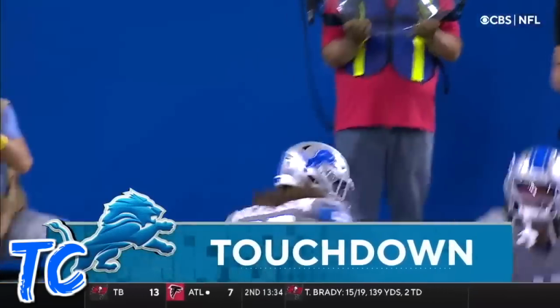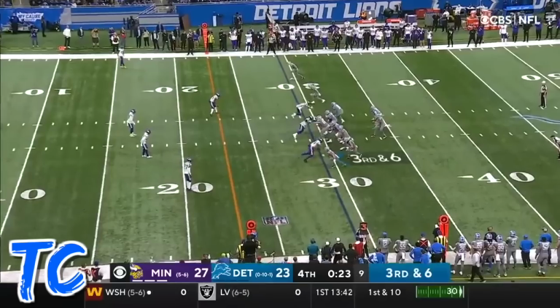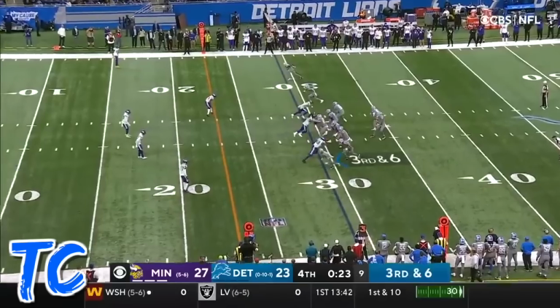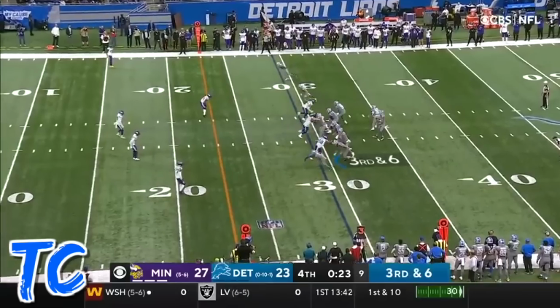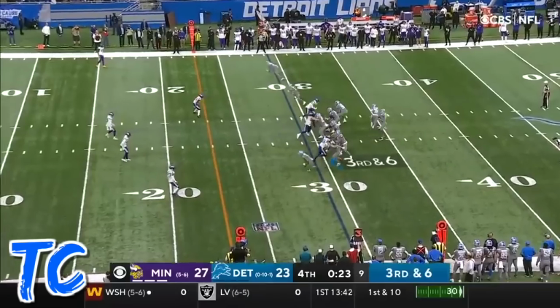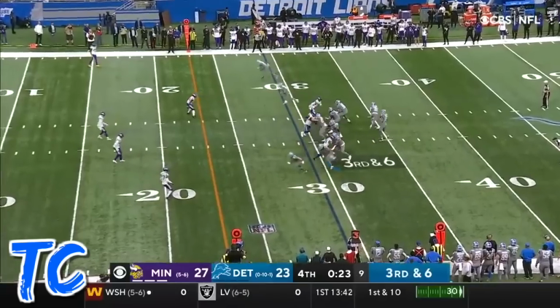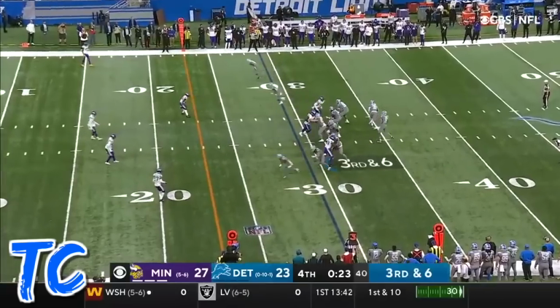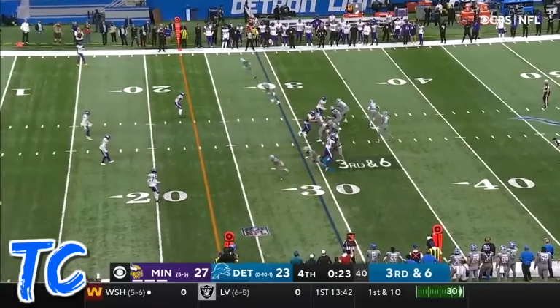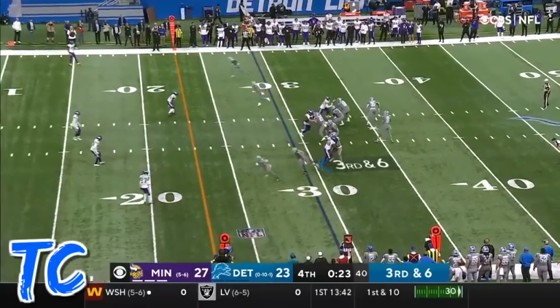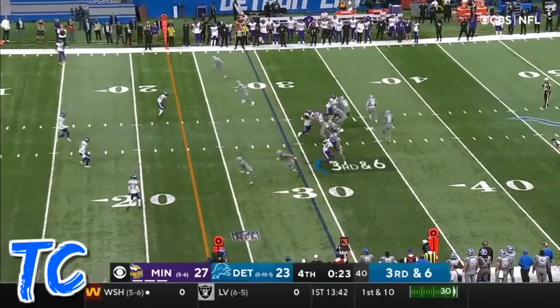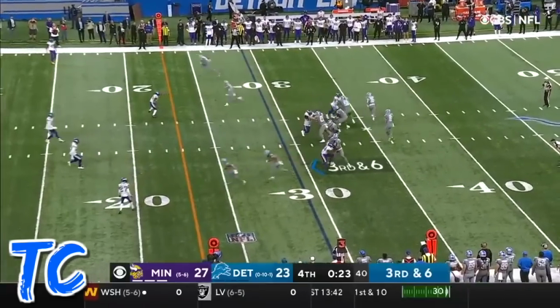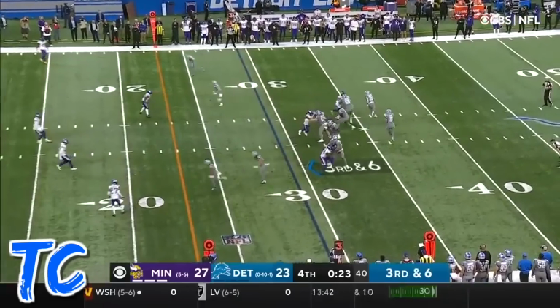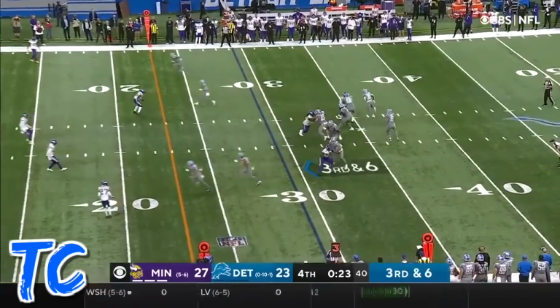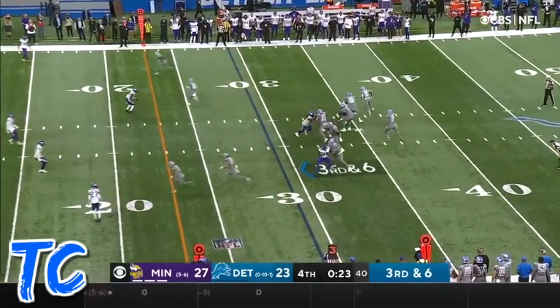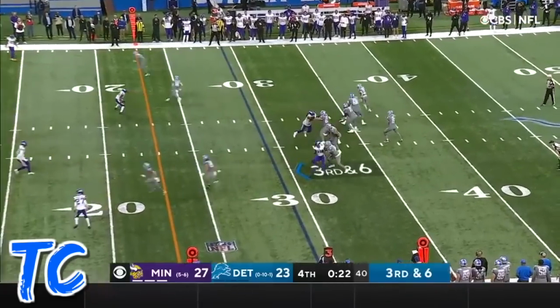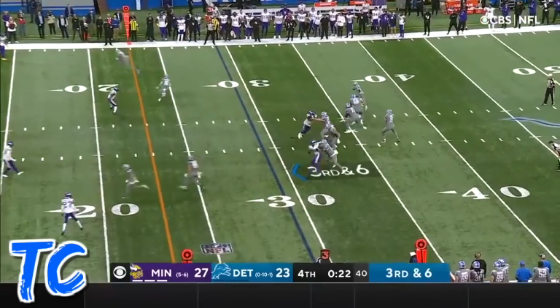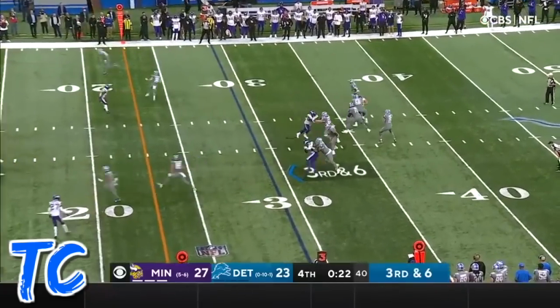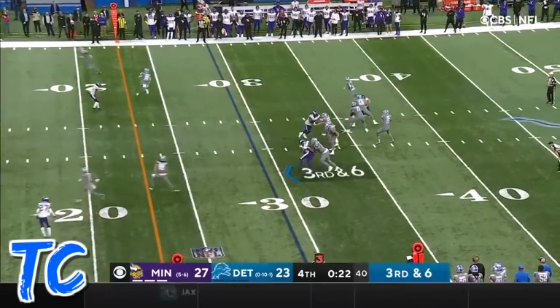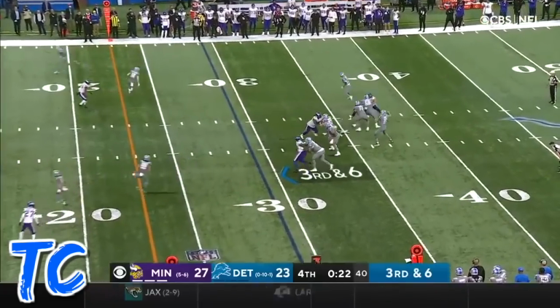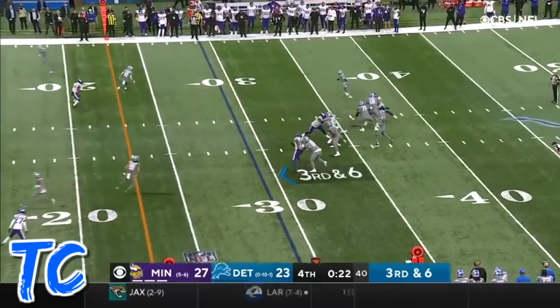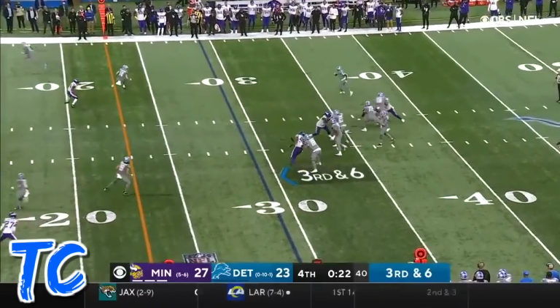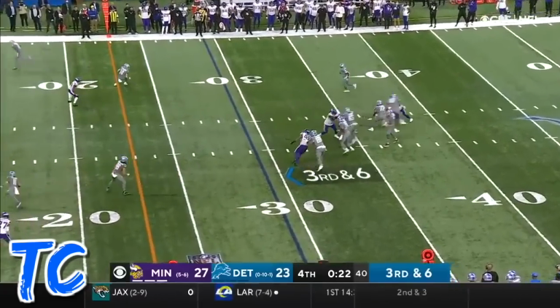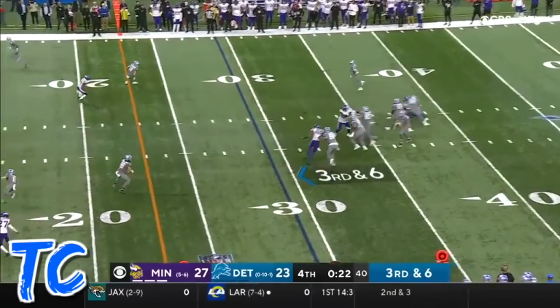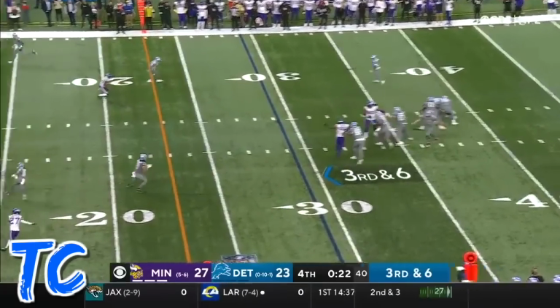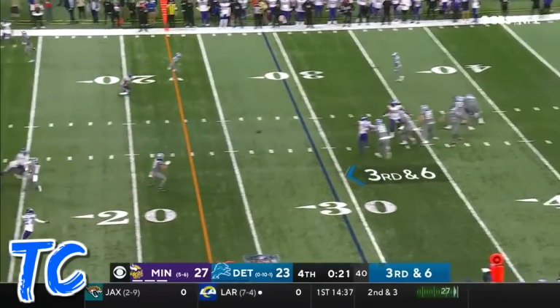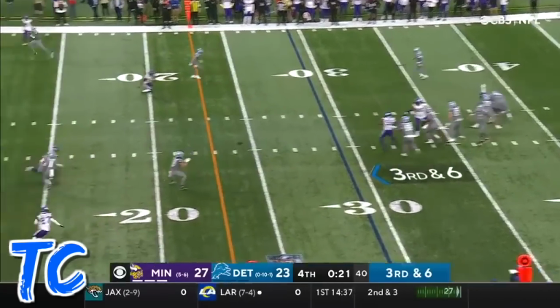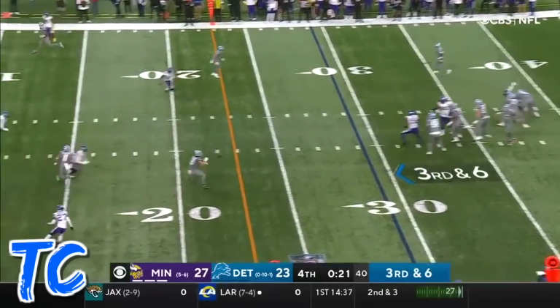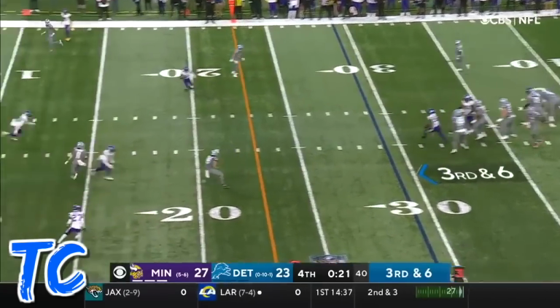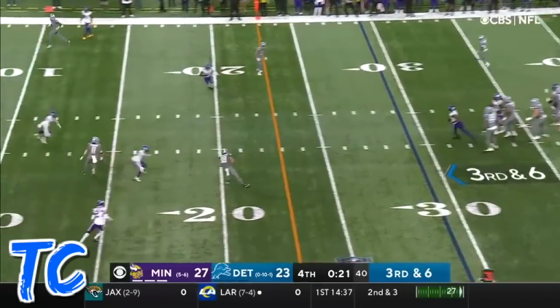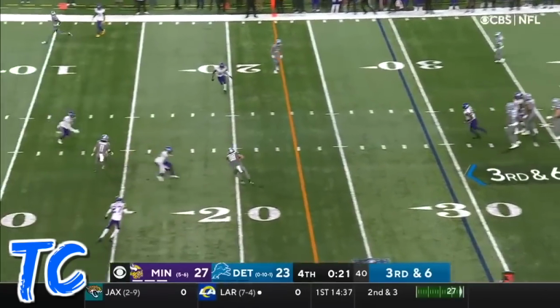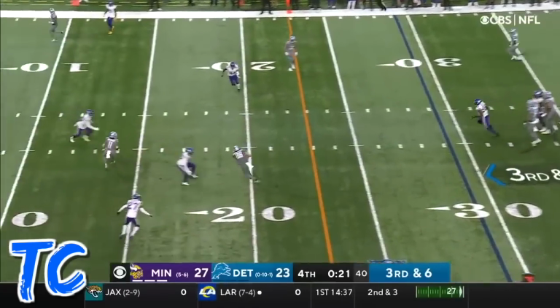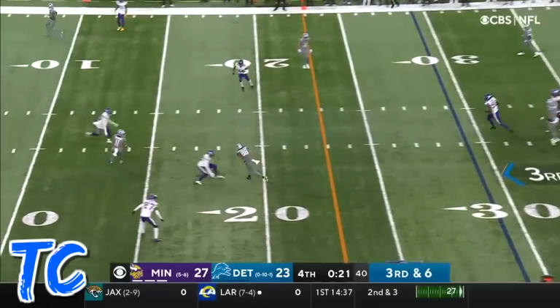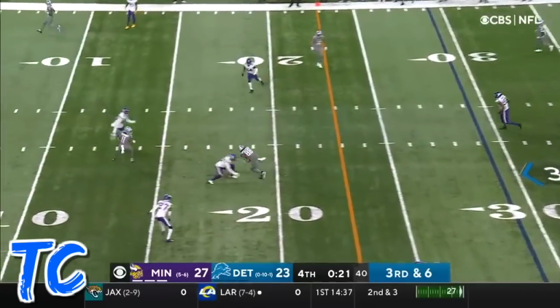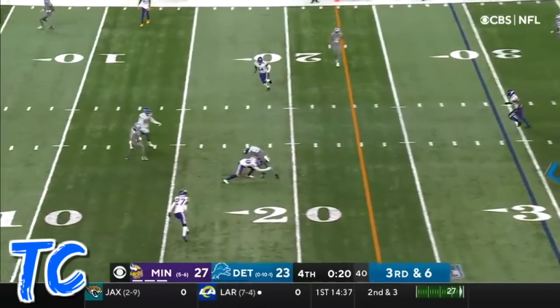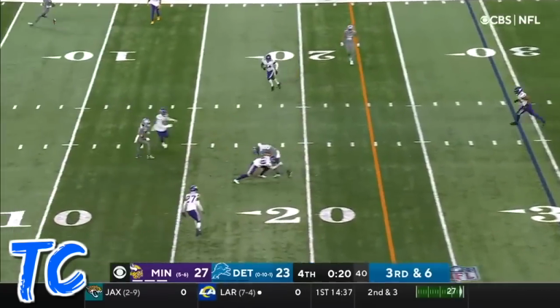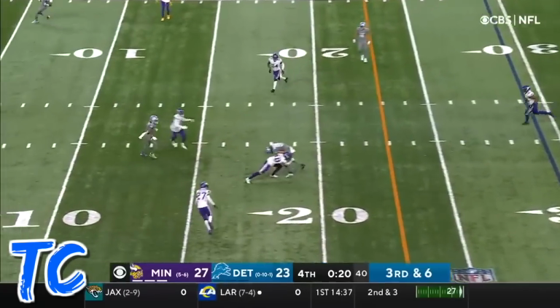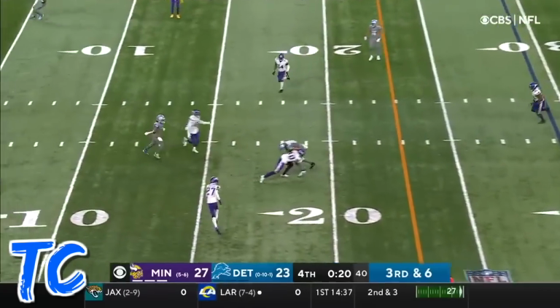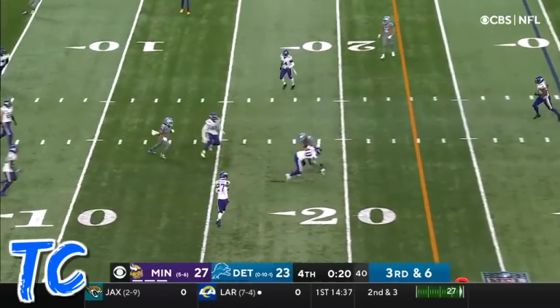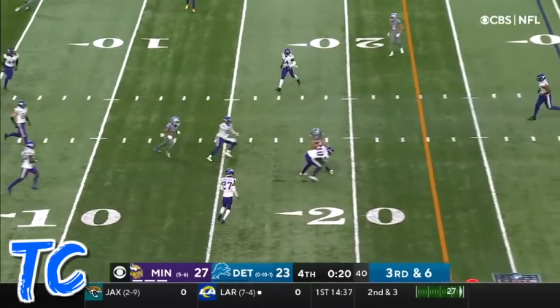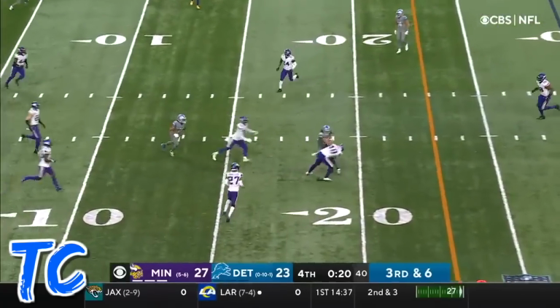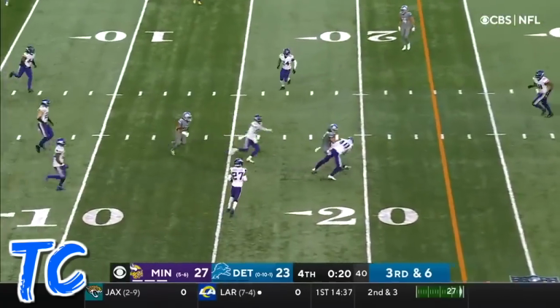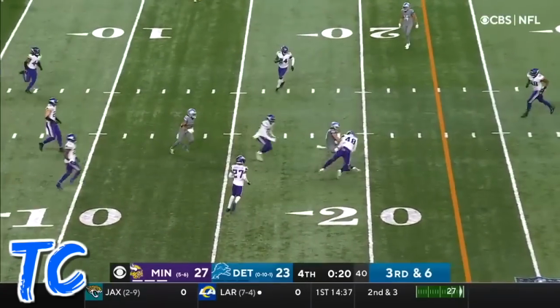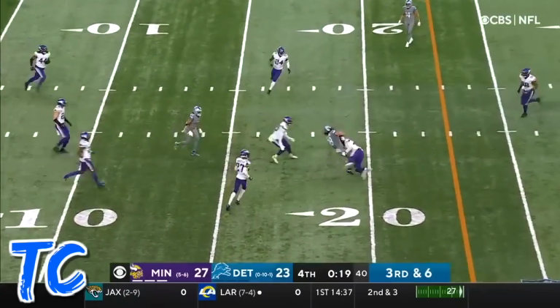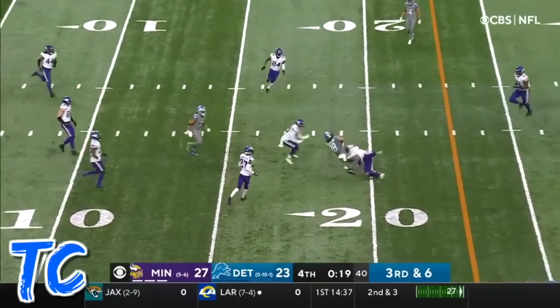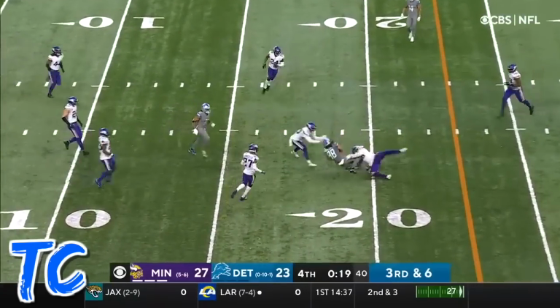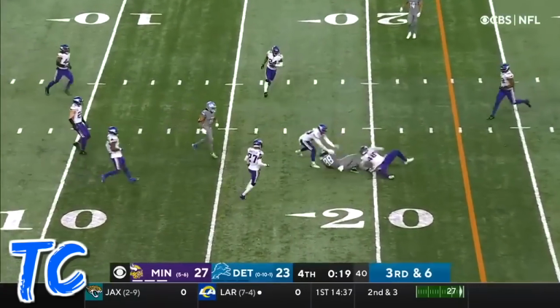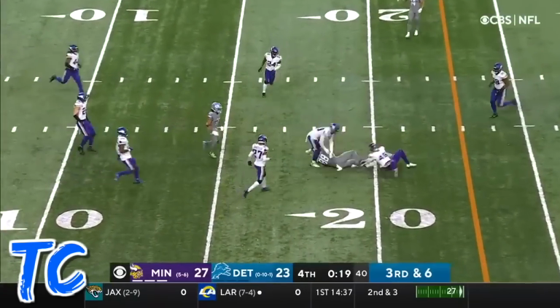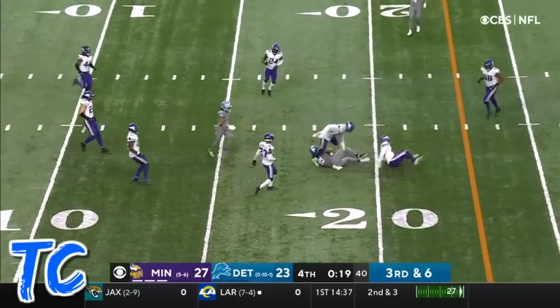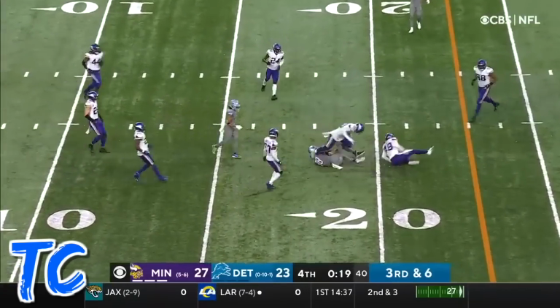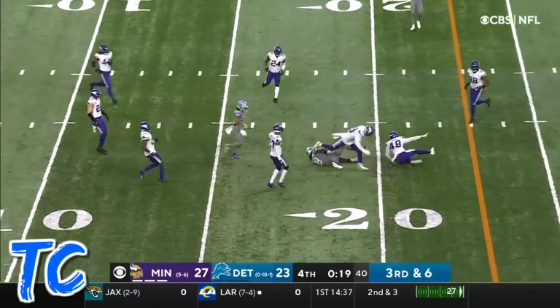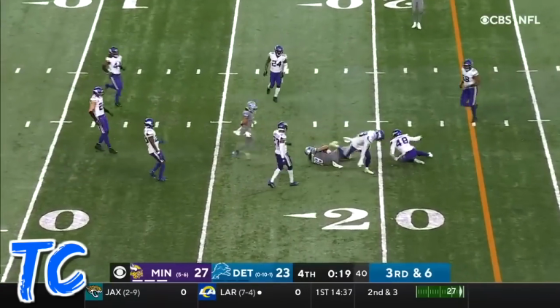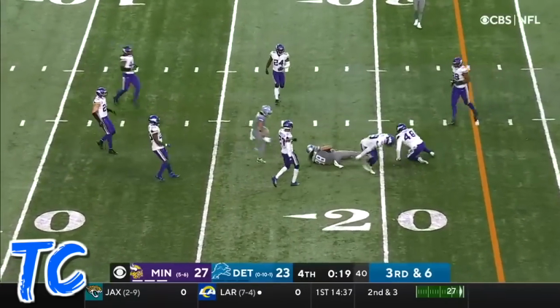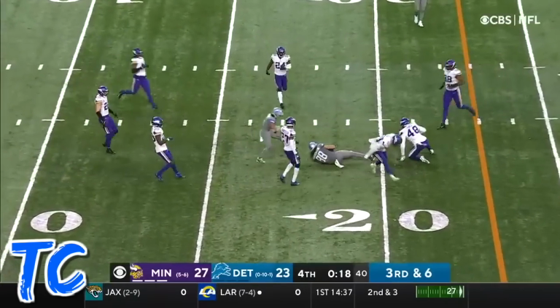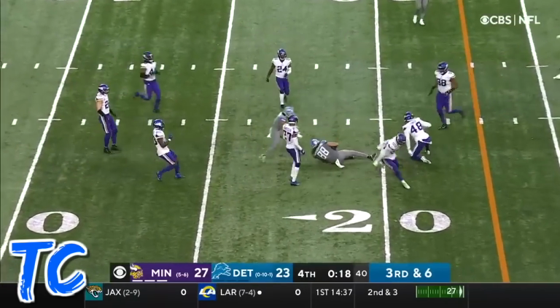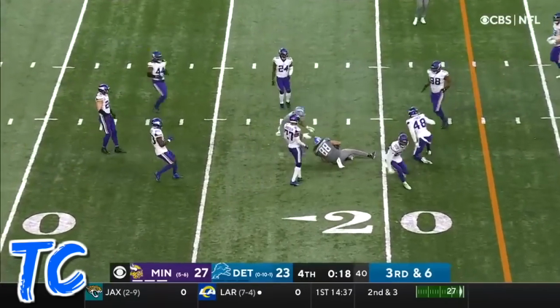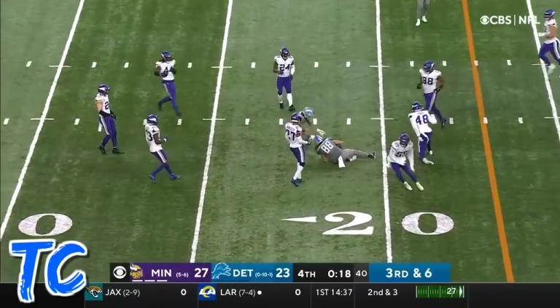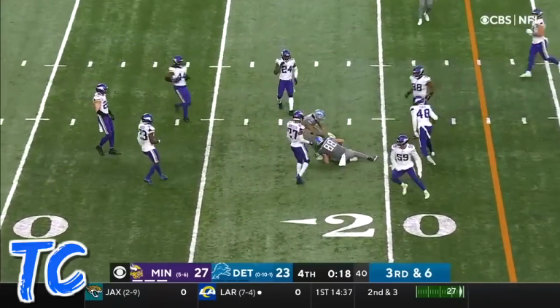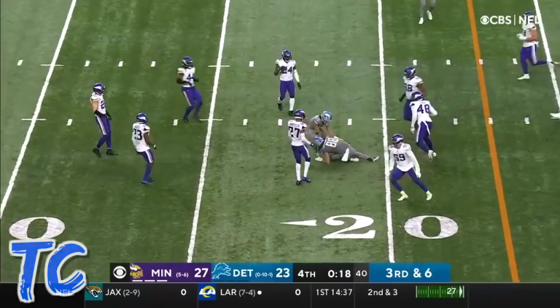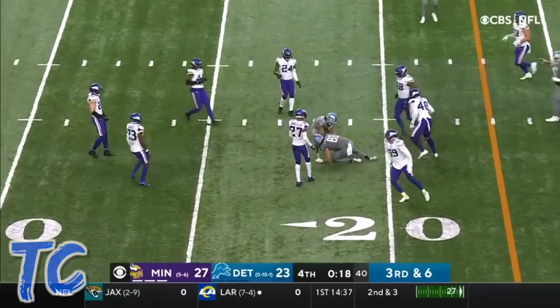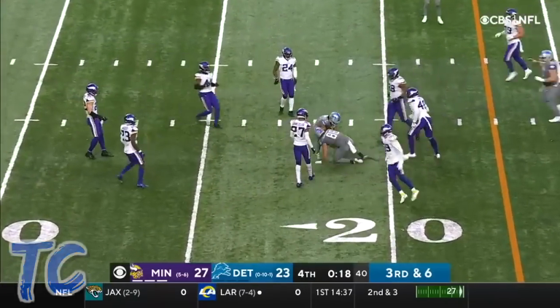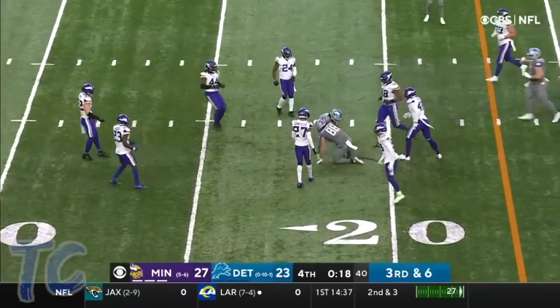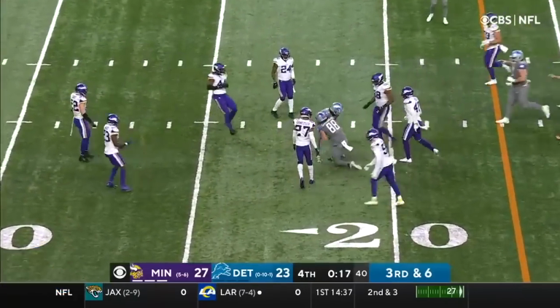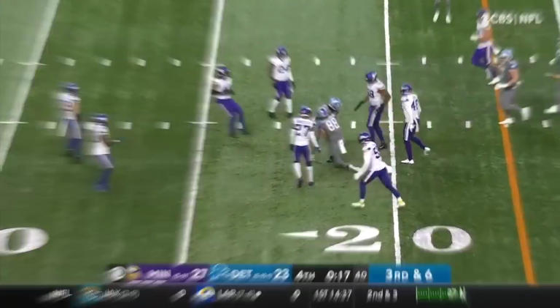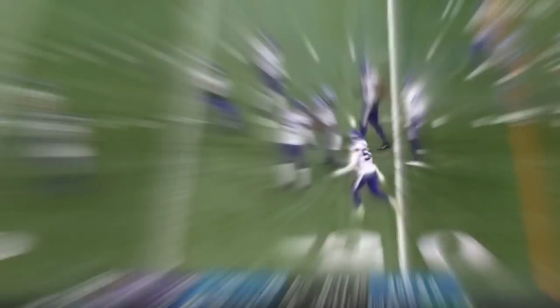23 seconds left. Detroit needing a touchdown, down four. Over the middle — Hawkinson. Got to spike it.